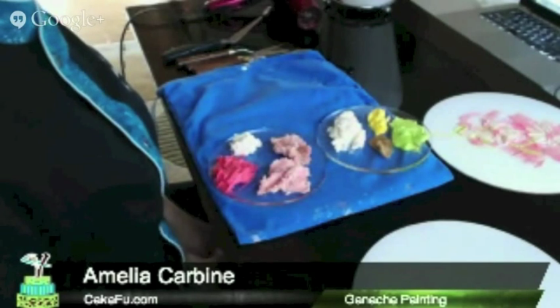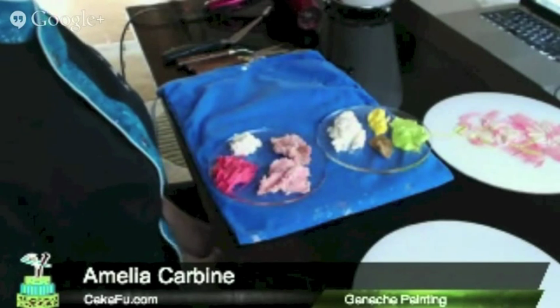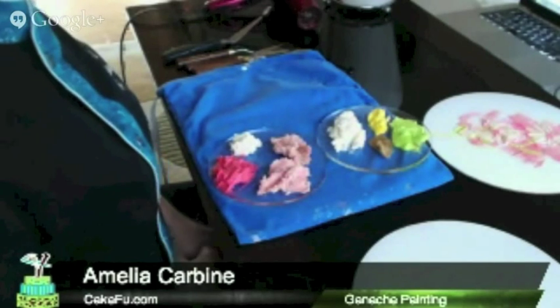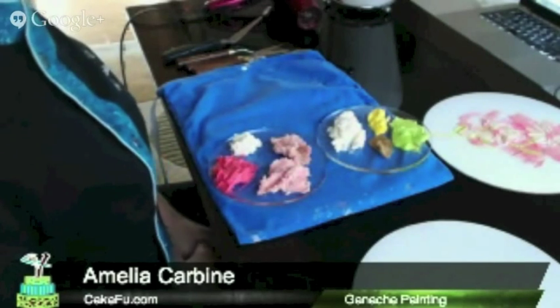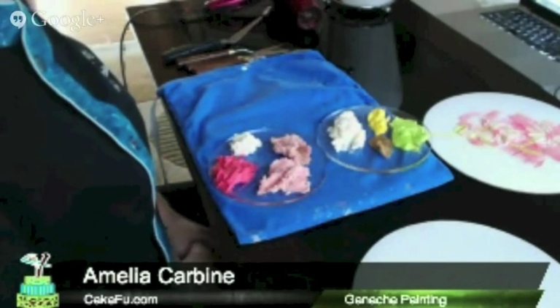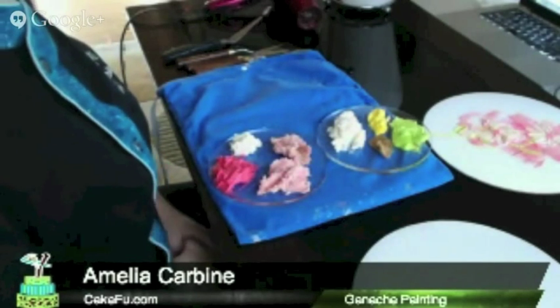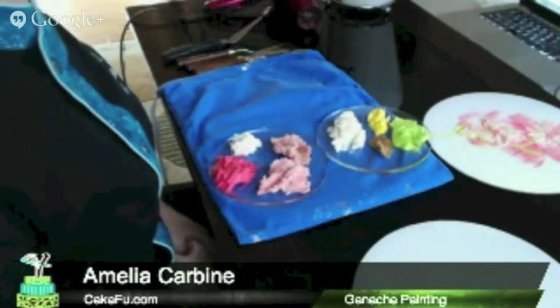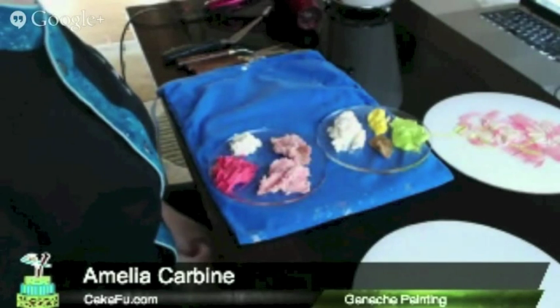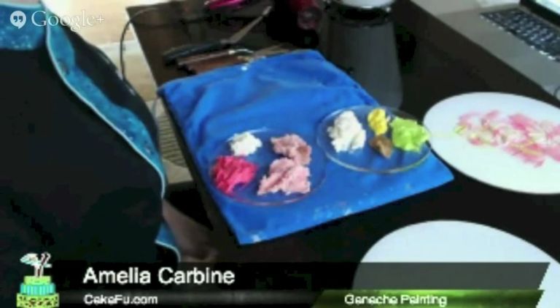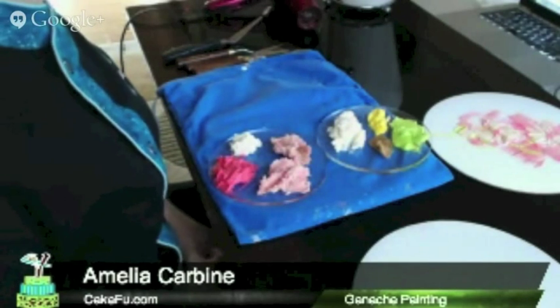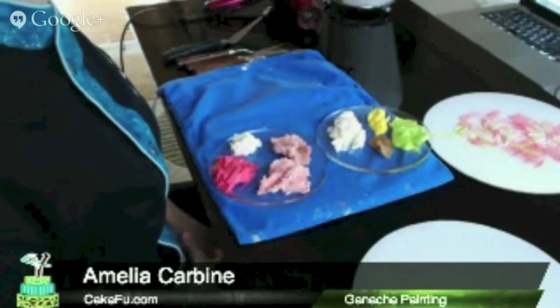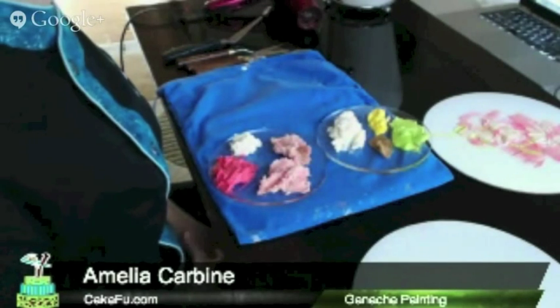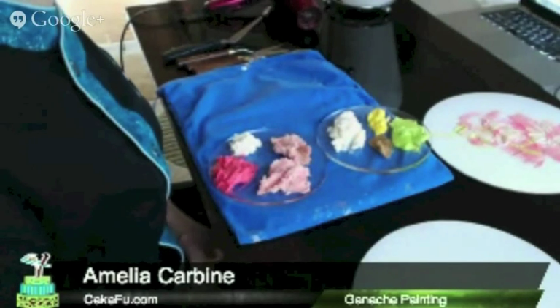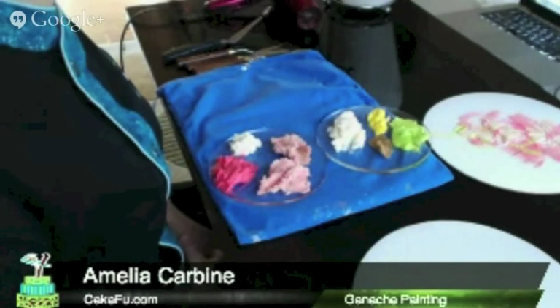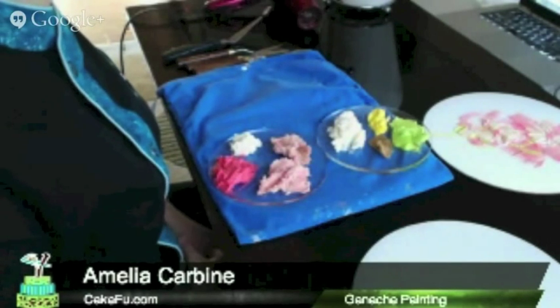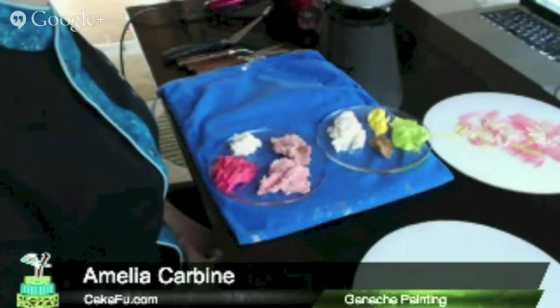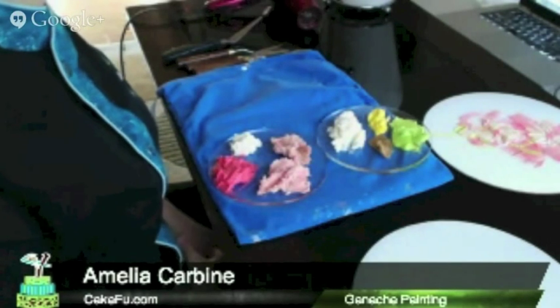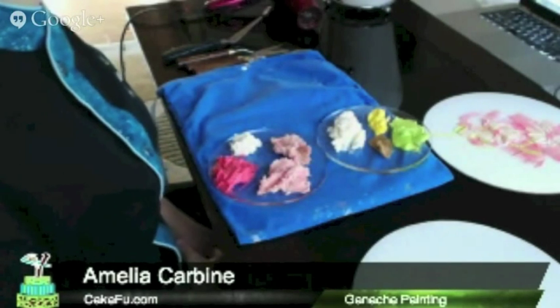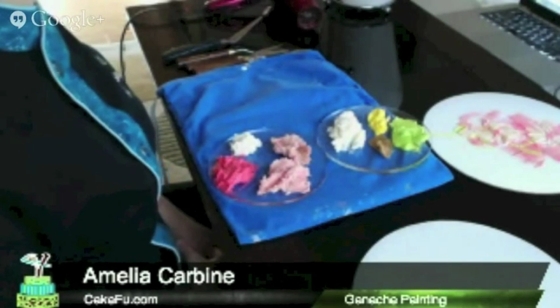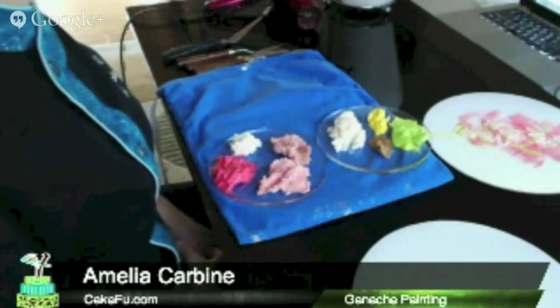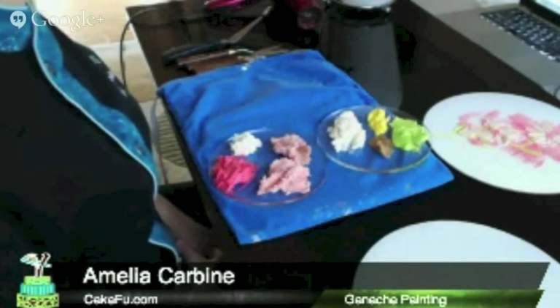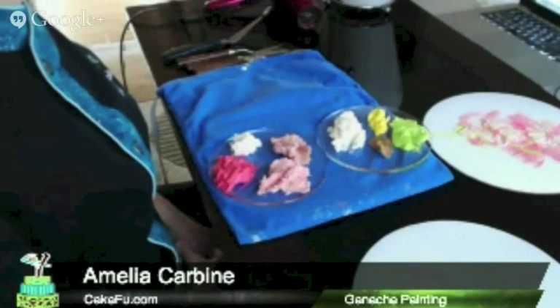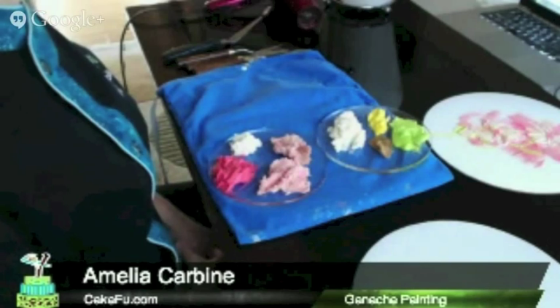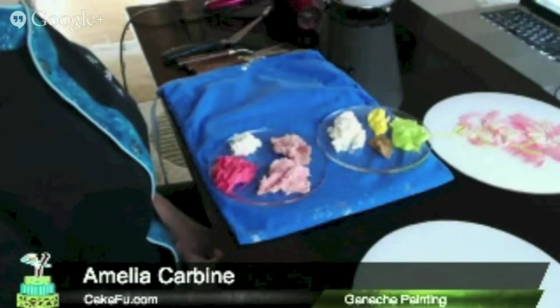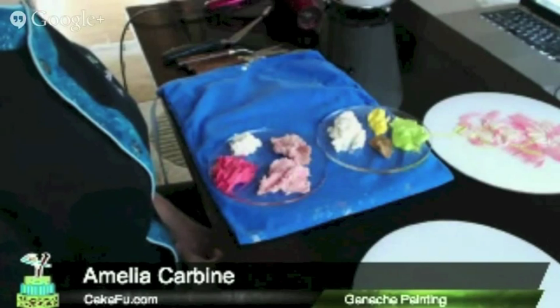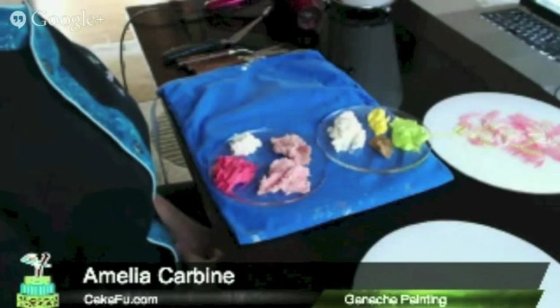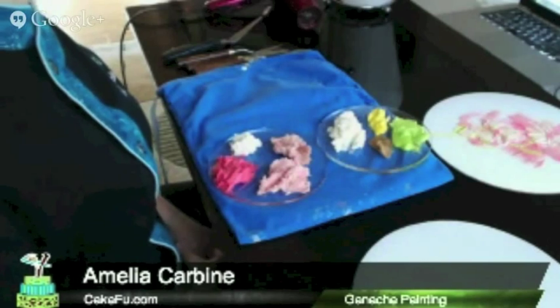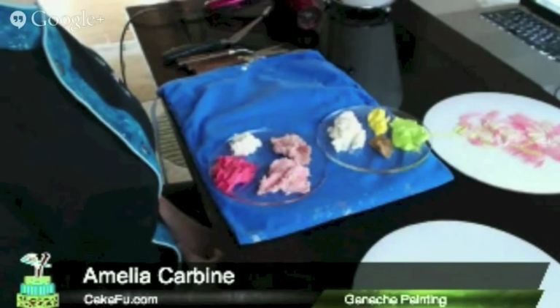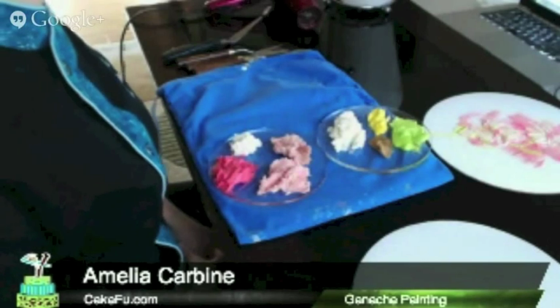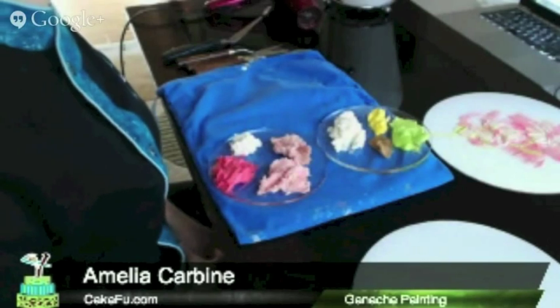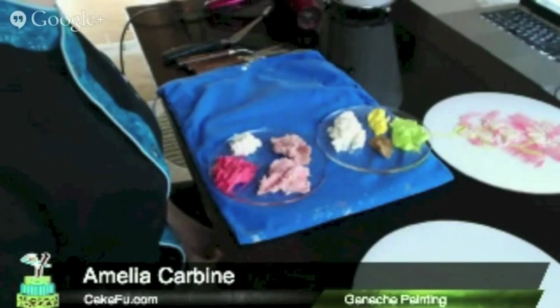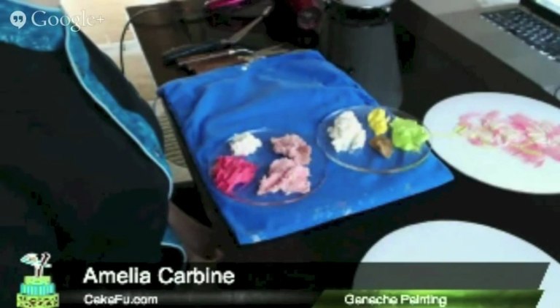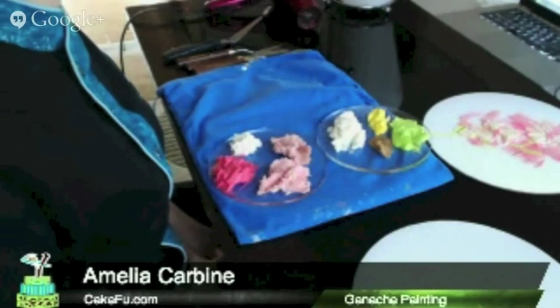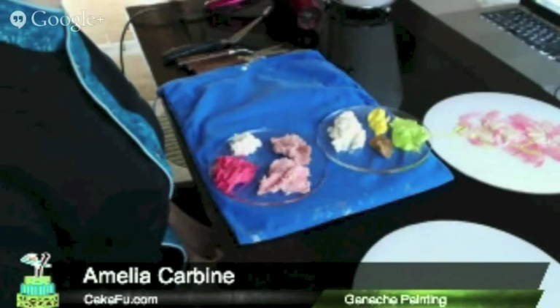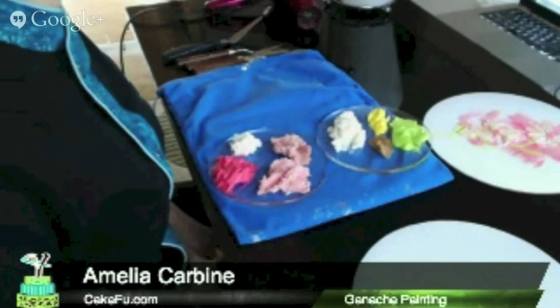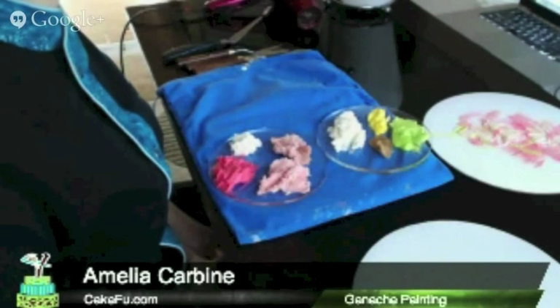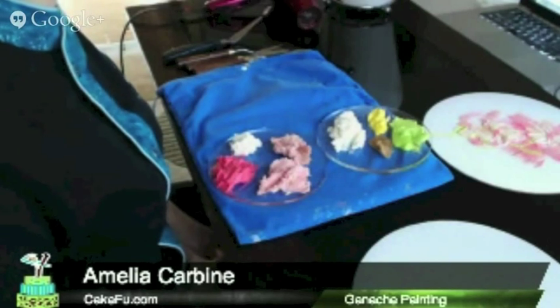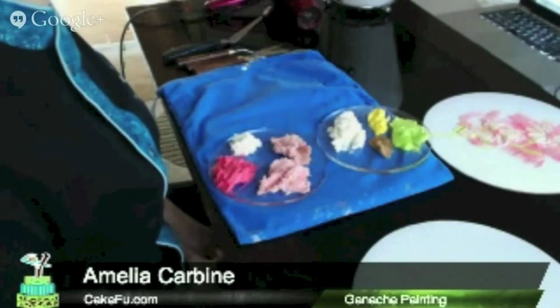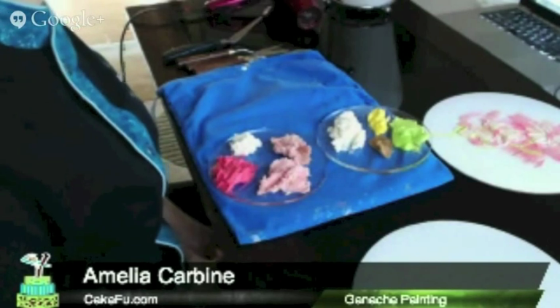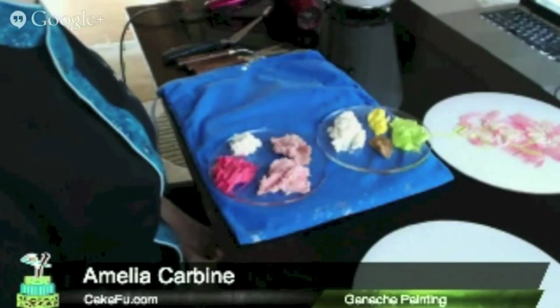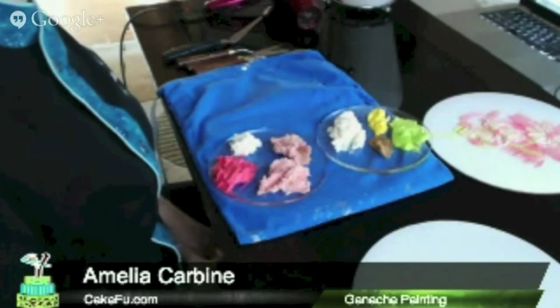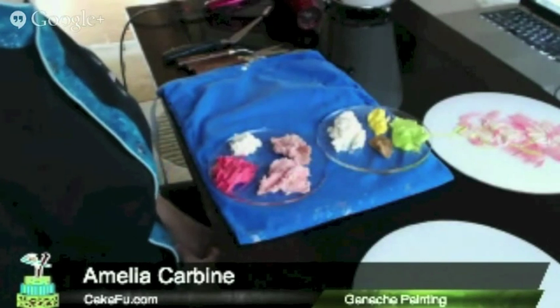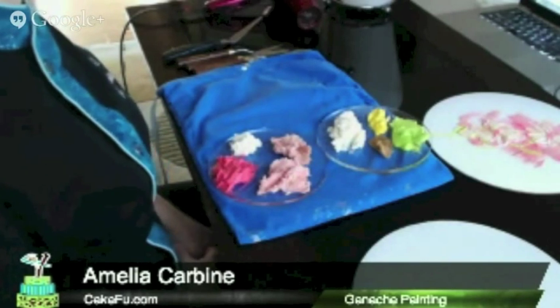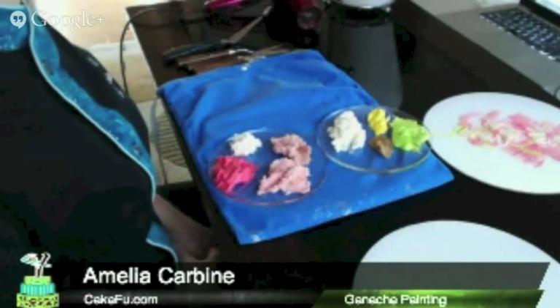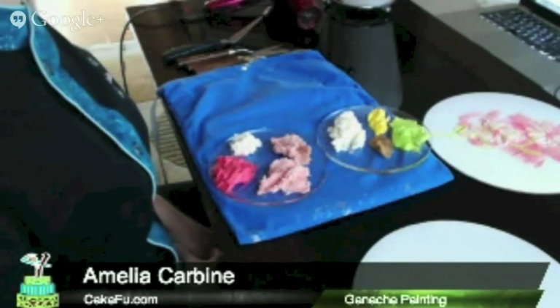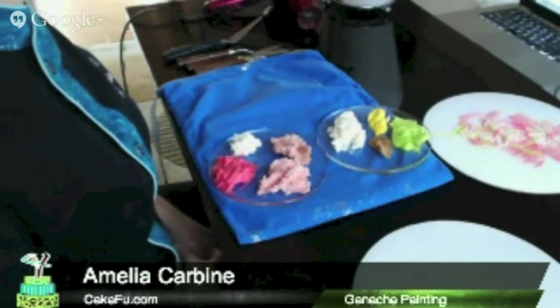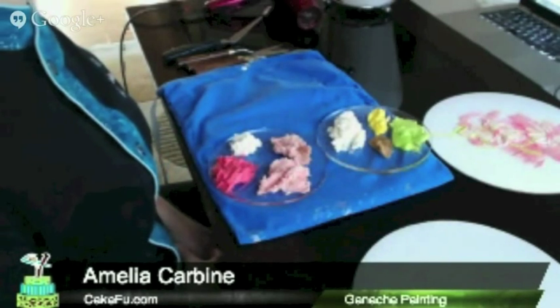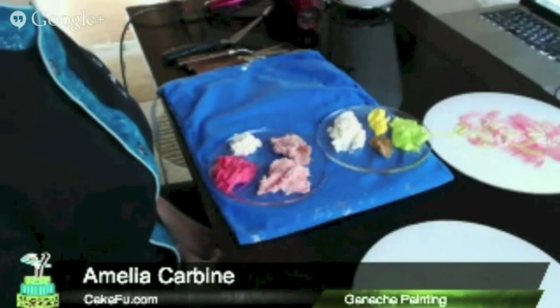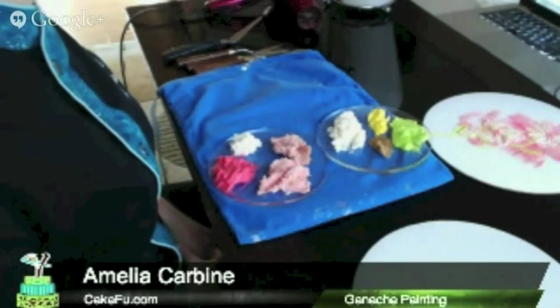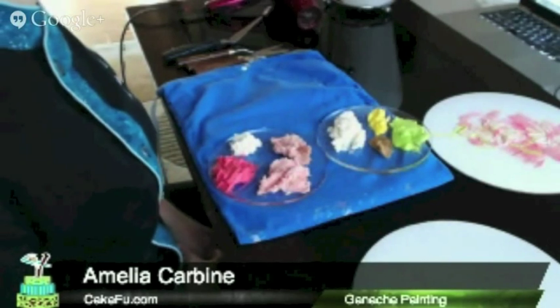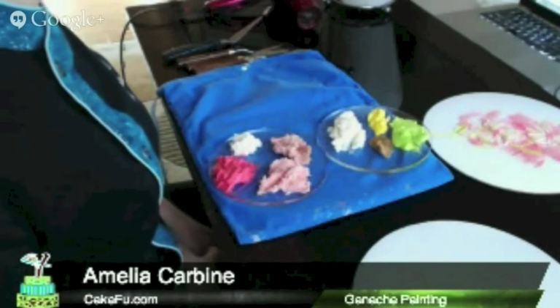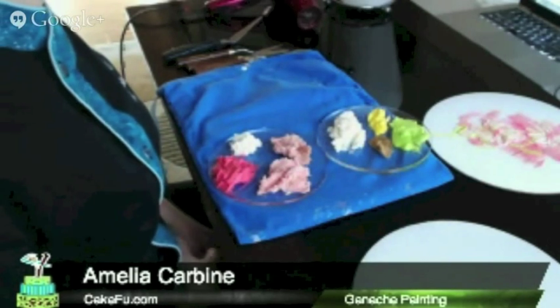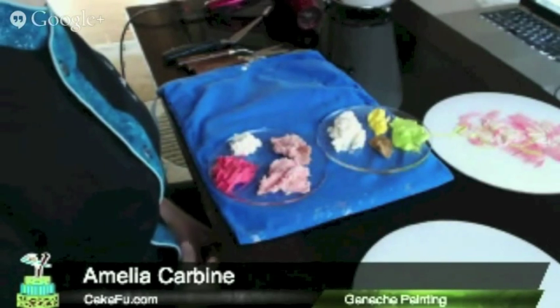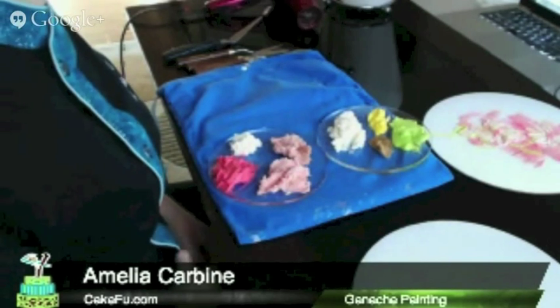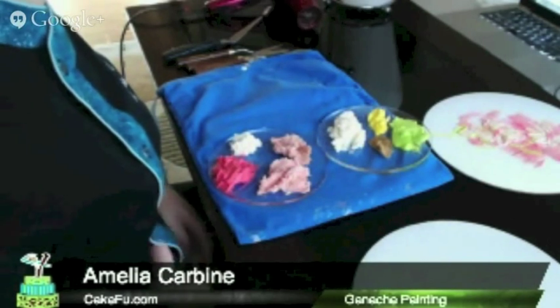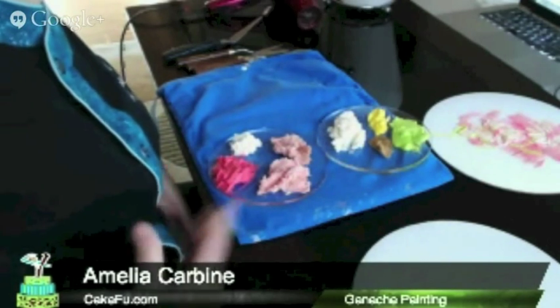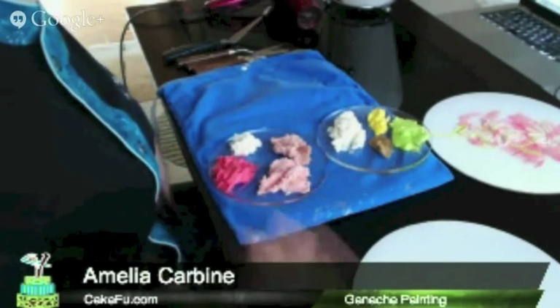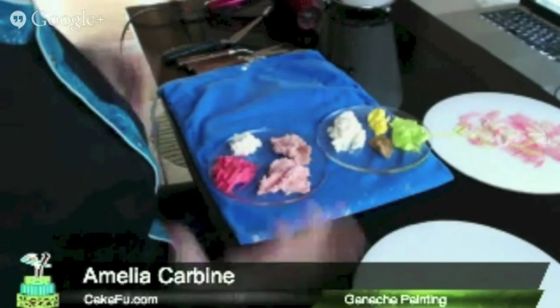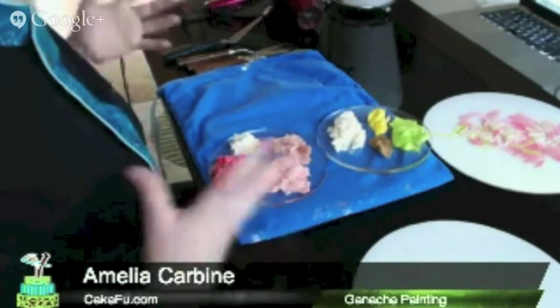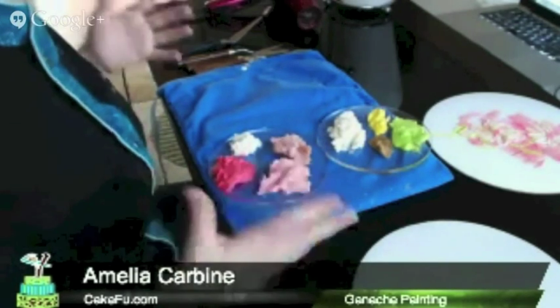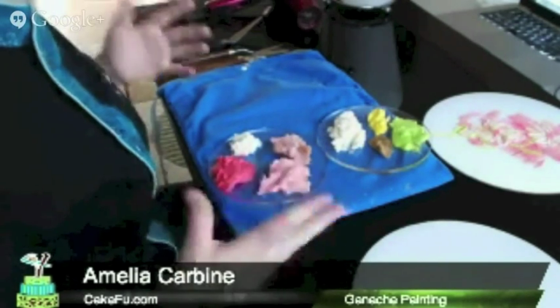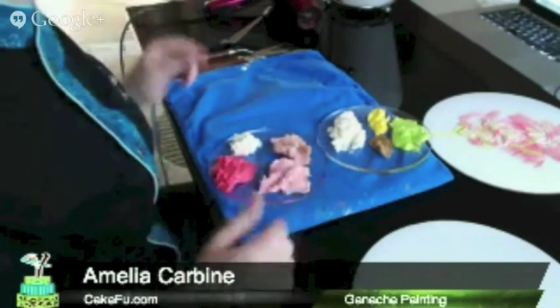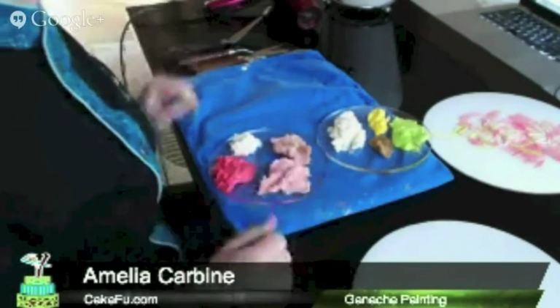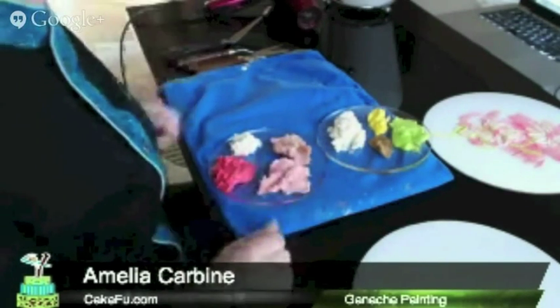Hello, everybody. Welcome to our CakeFu Food Master Series. I'm Amelia Carbine, and I am your host and demonstrator today.